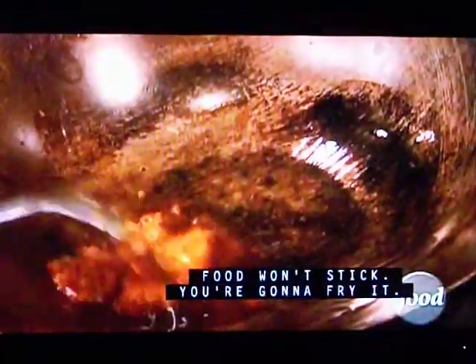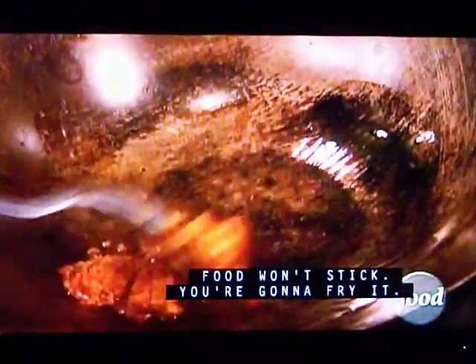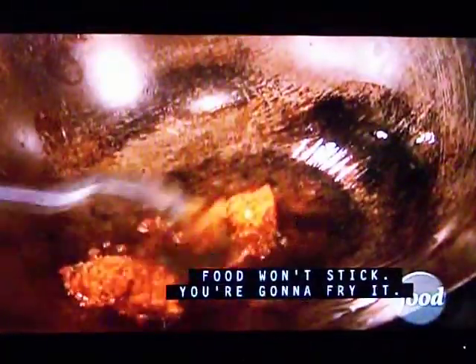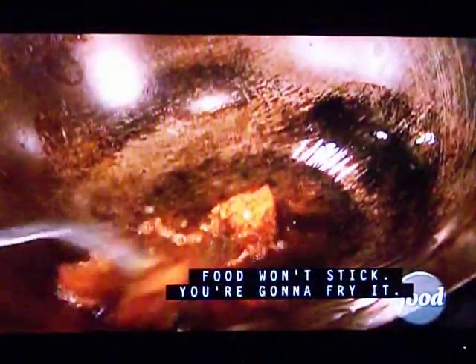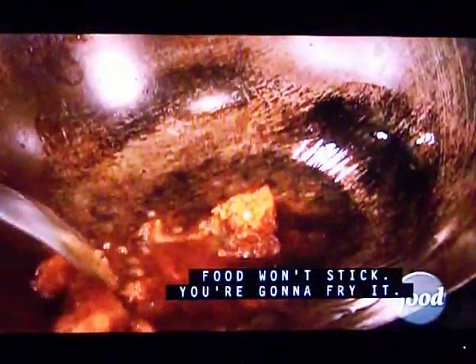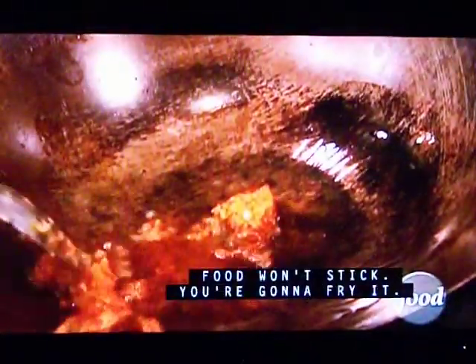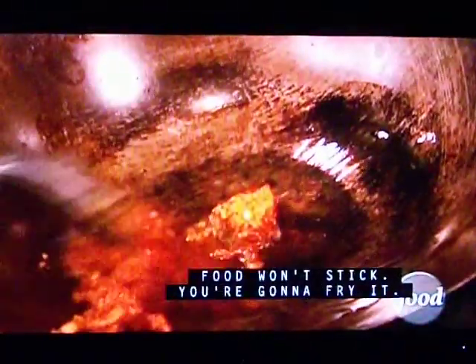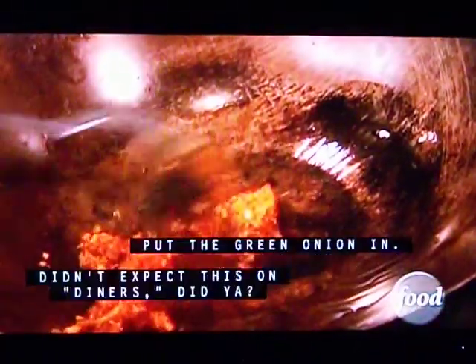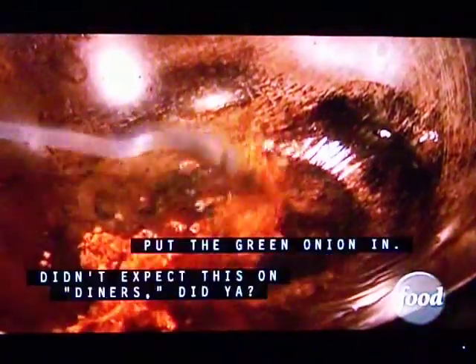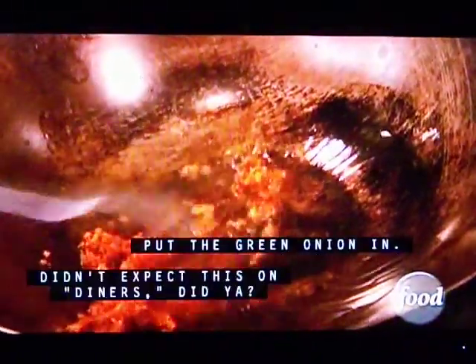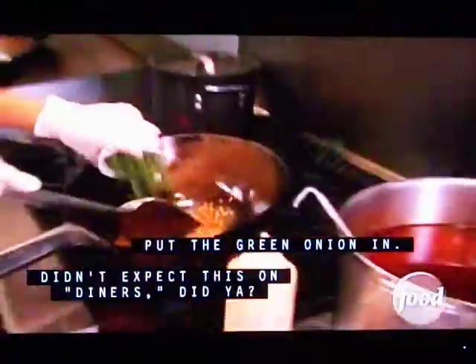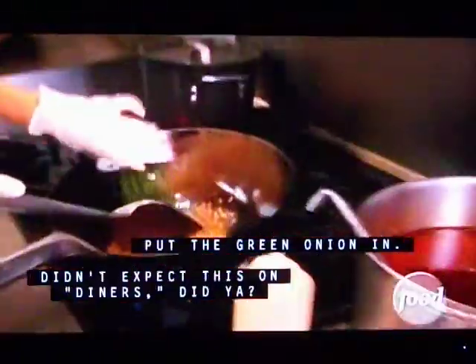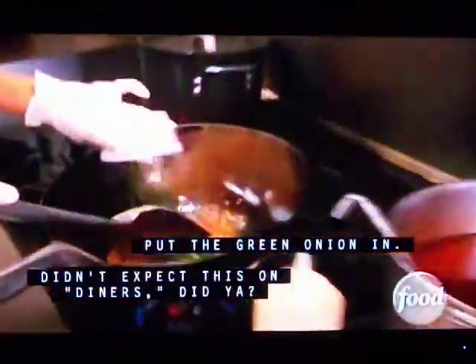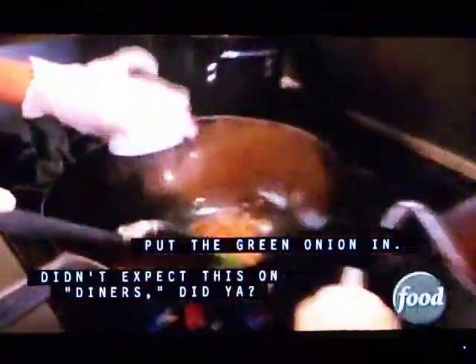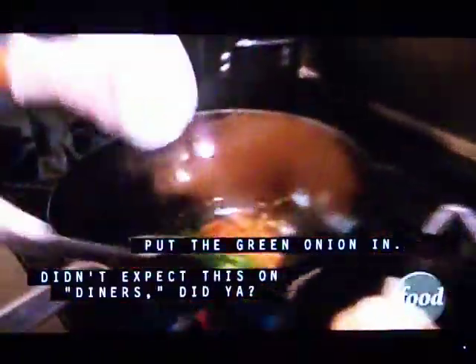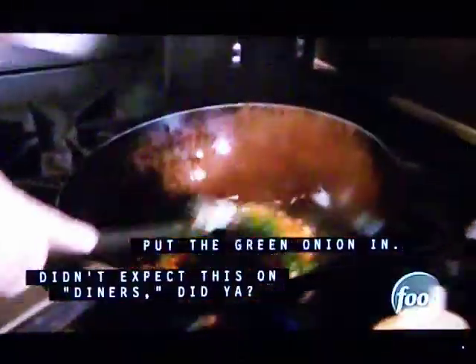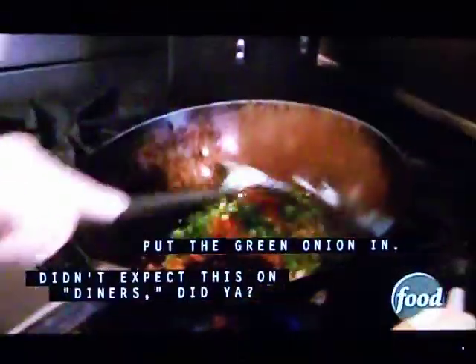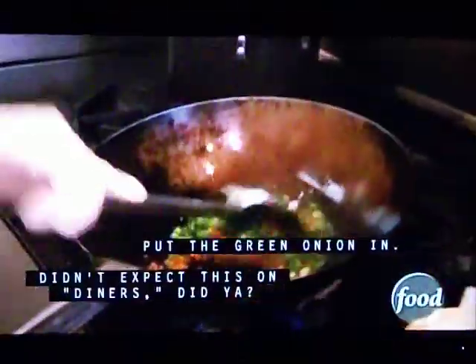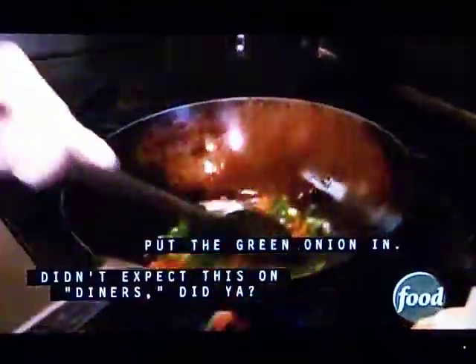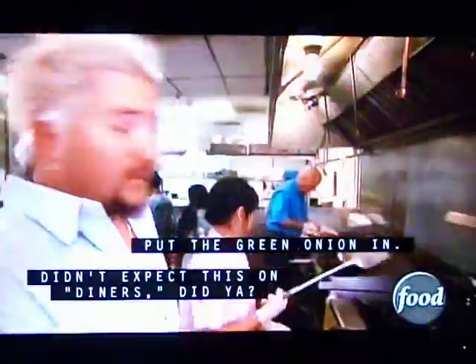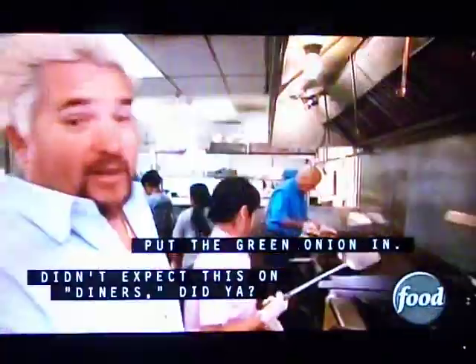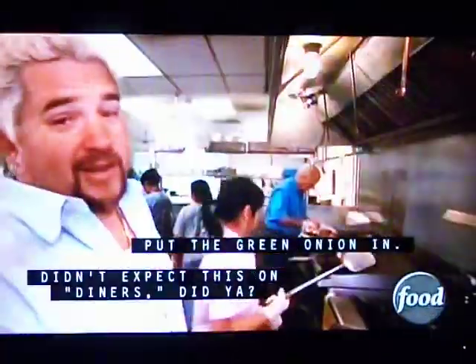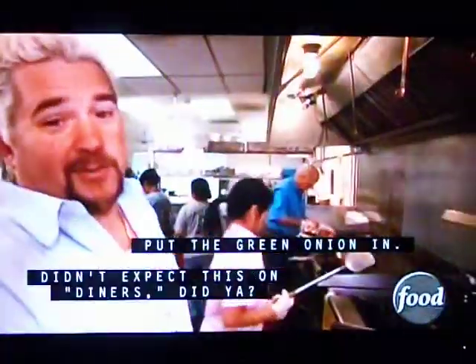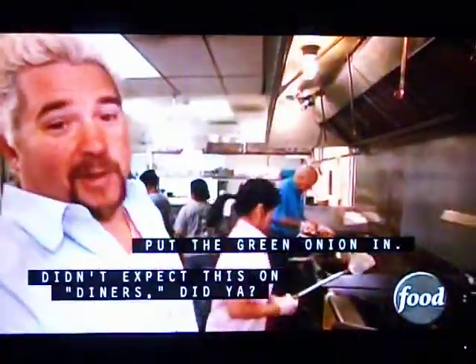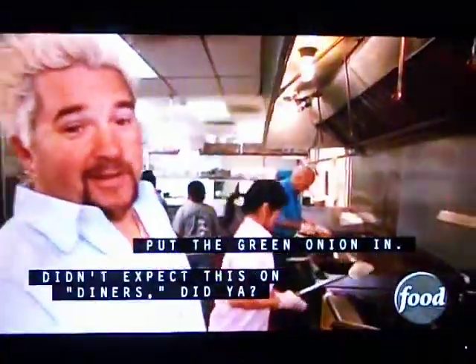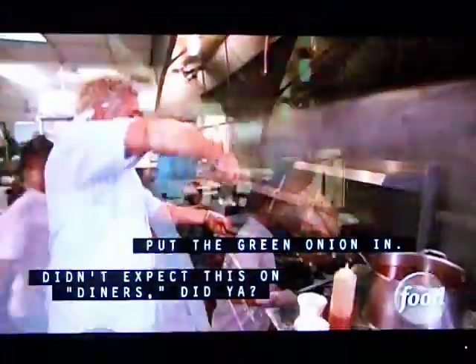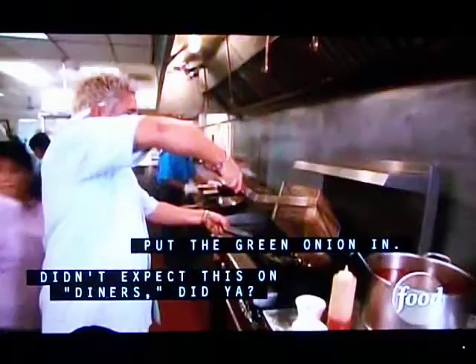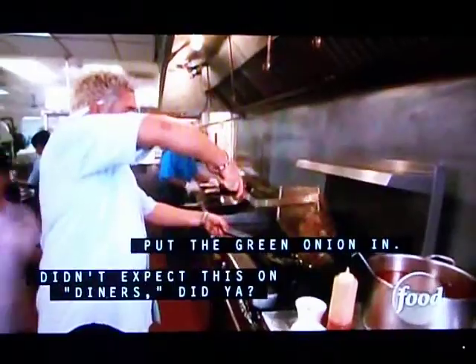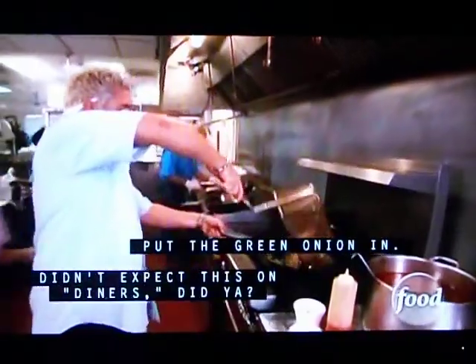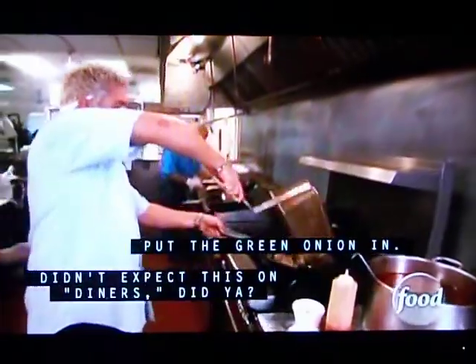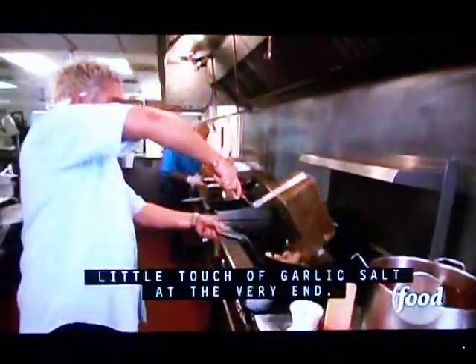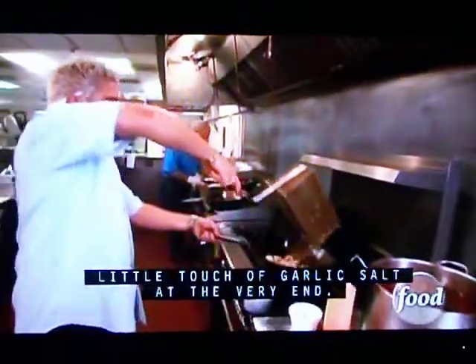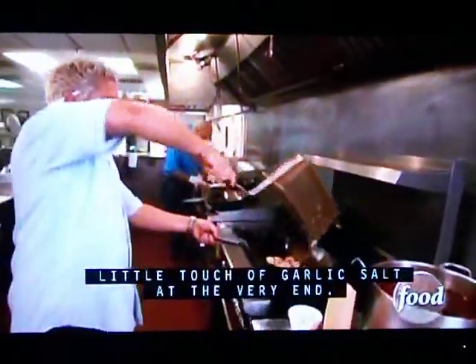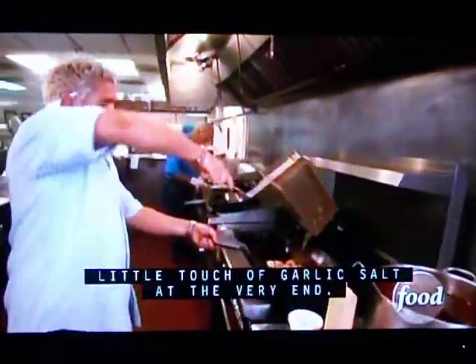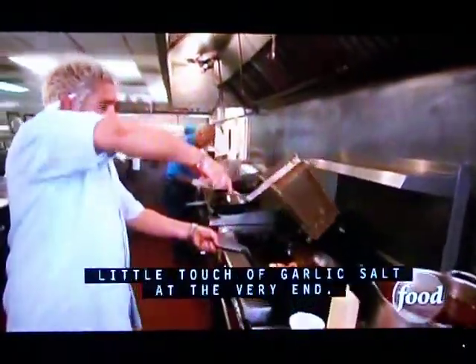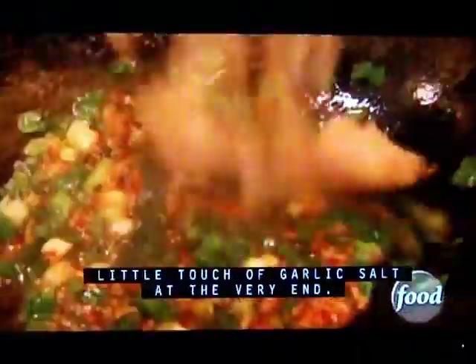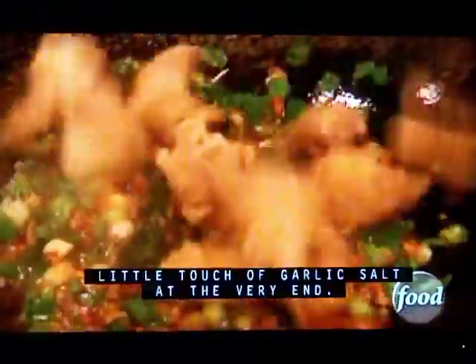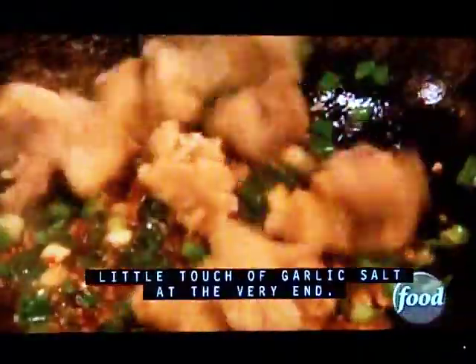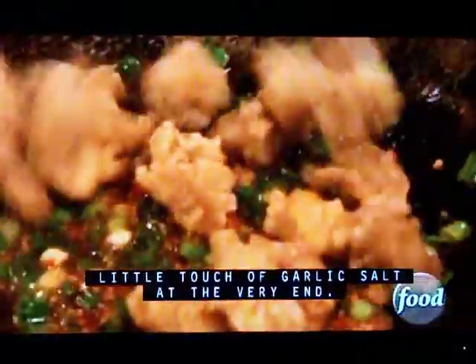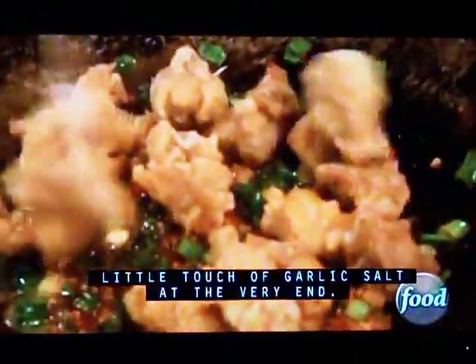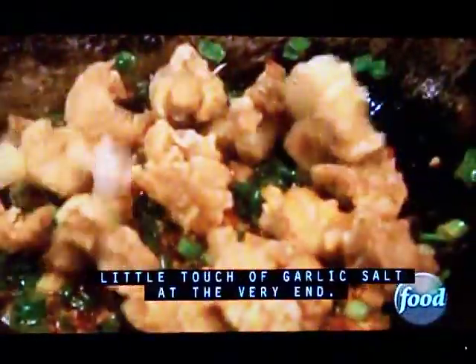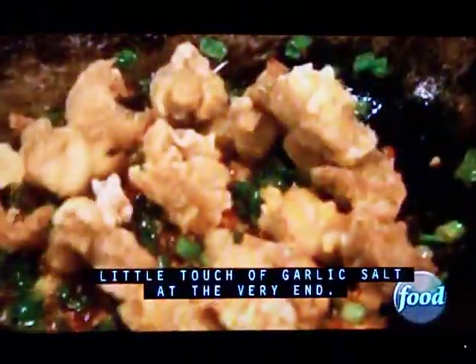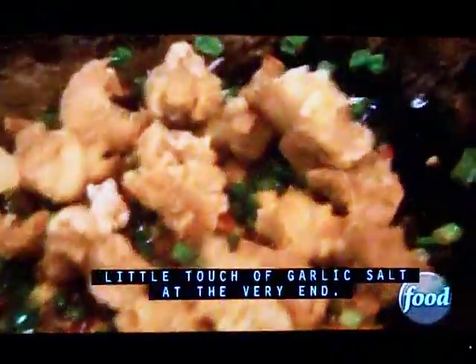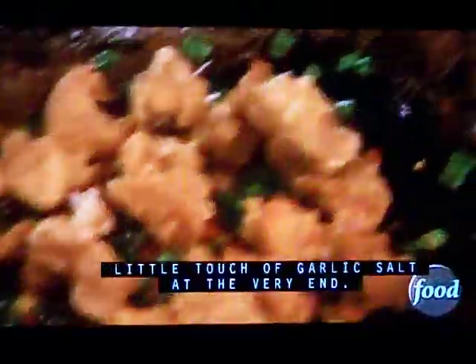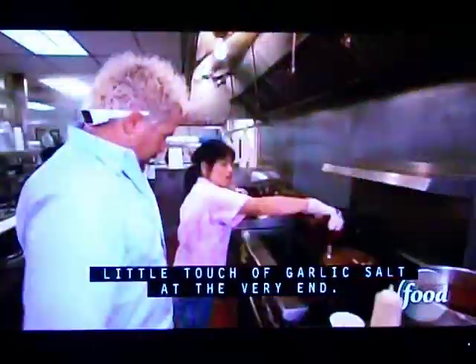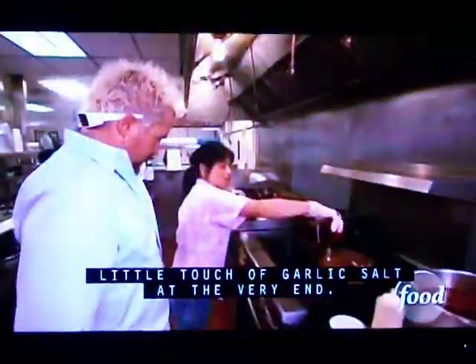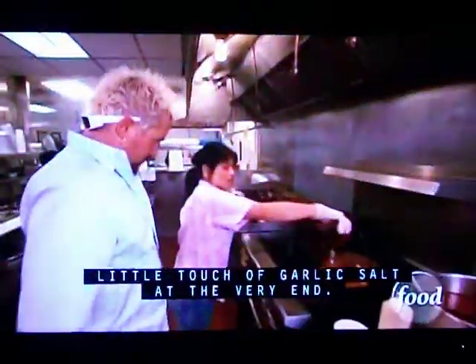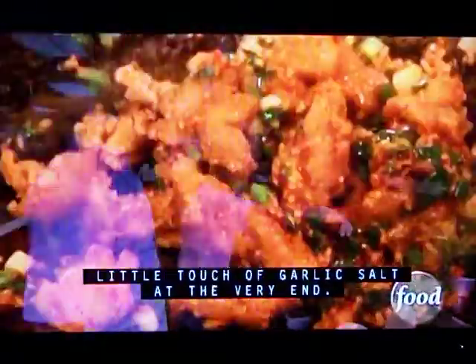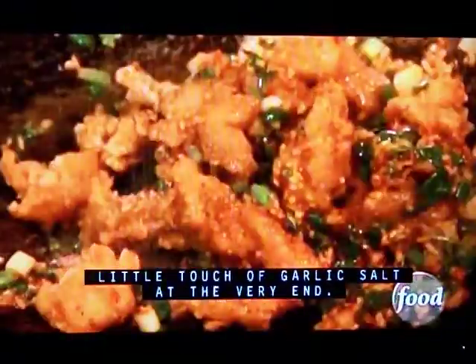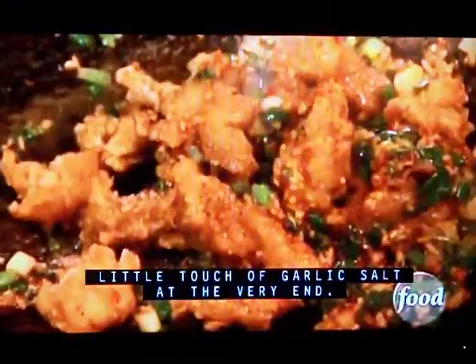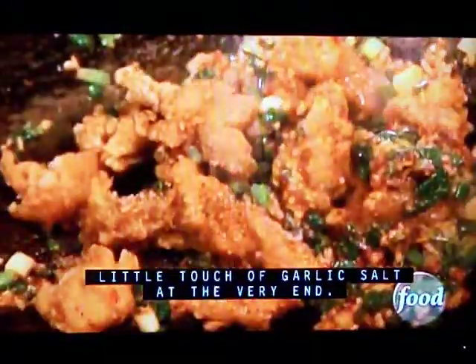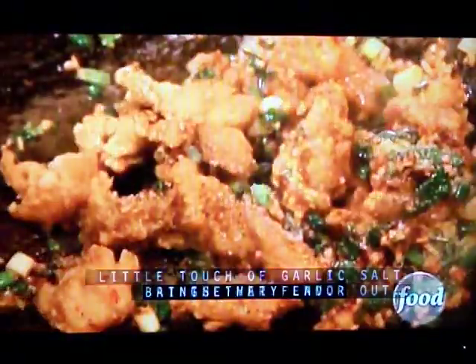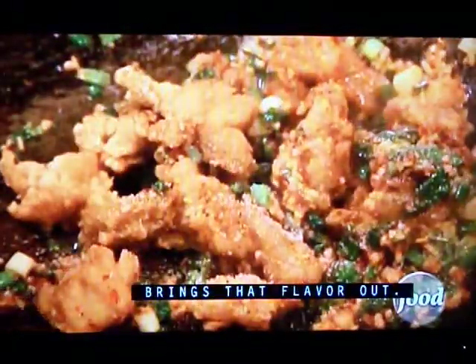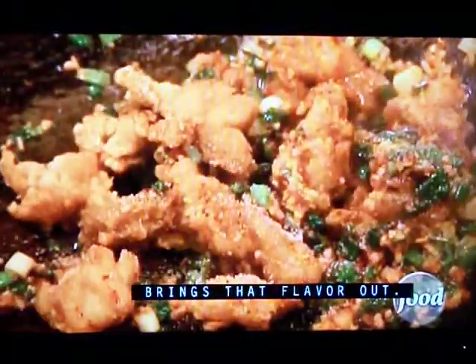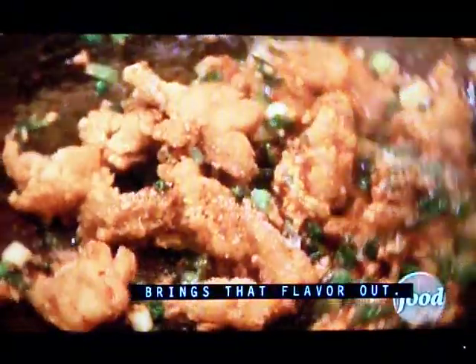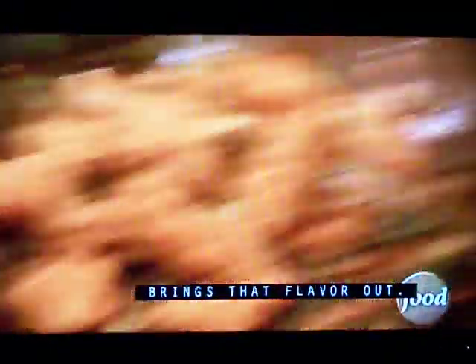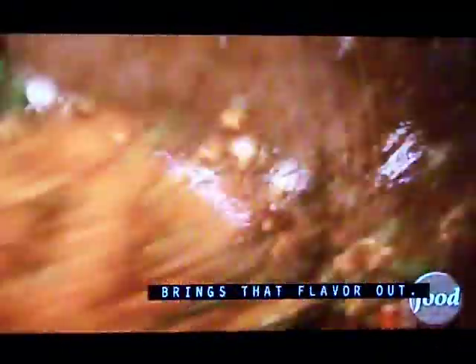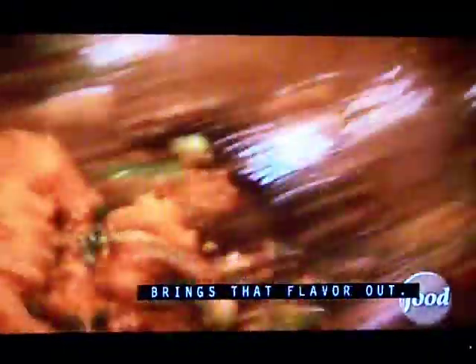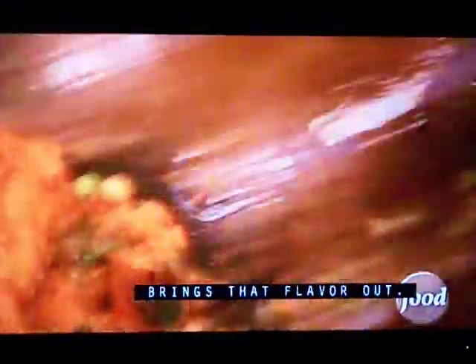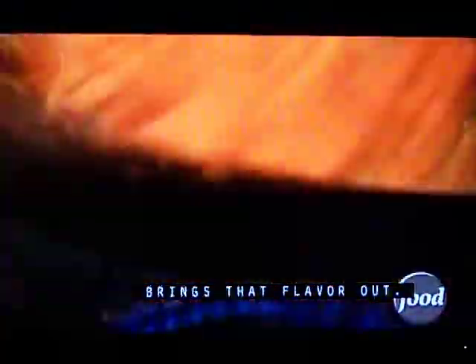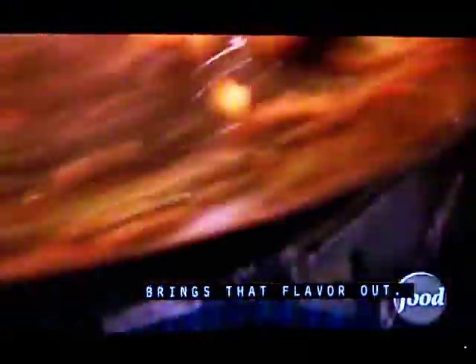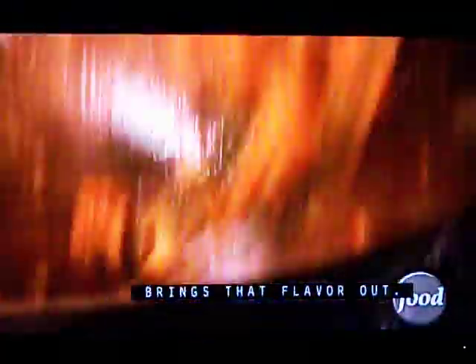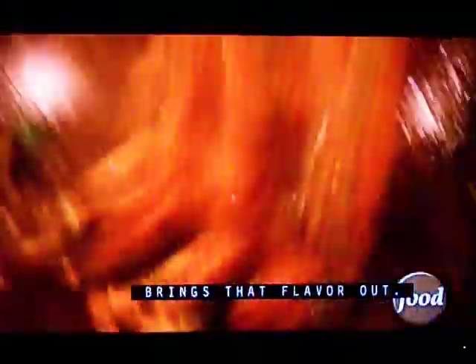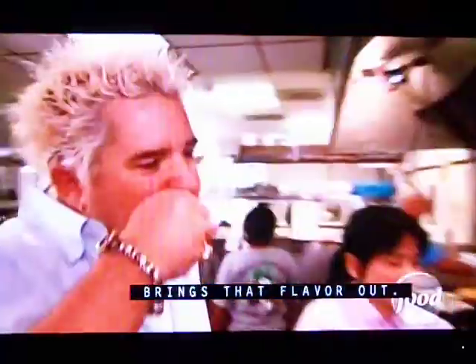You can fry it, you can hang it in. You didn't expect this on Diners, did you? A little touch of garlic salt at the very end brings that flavor out.